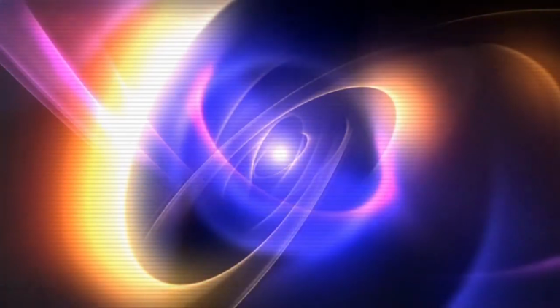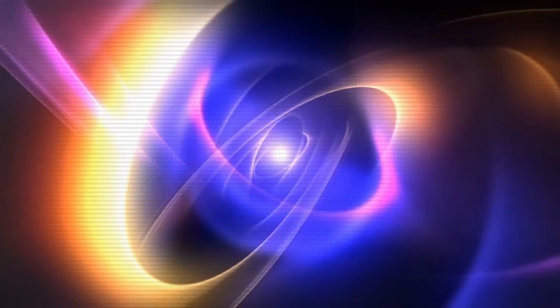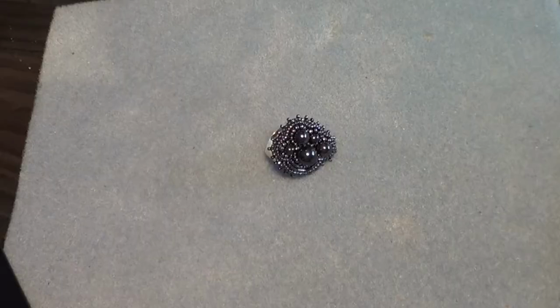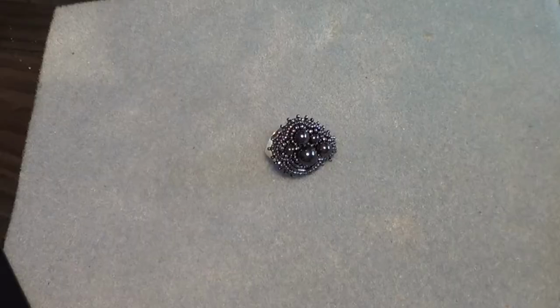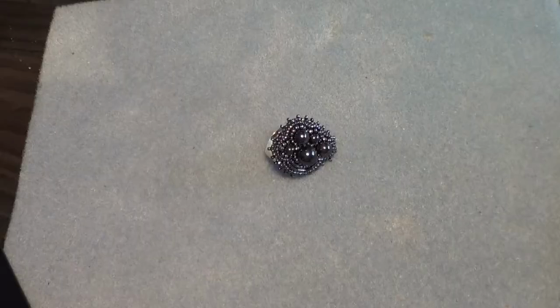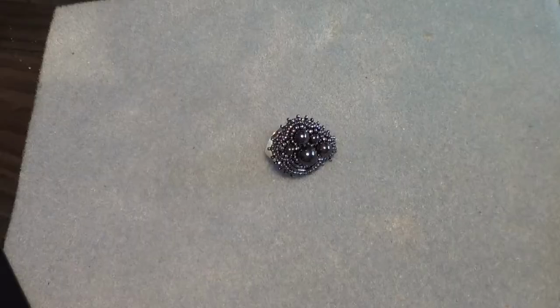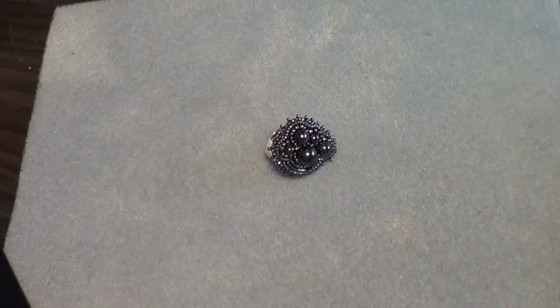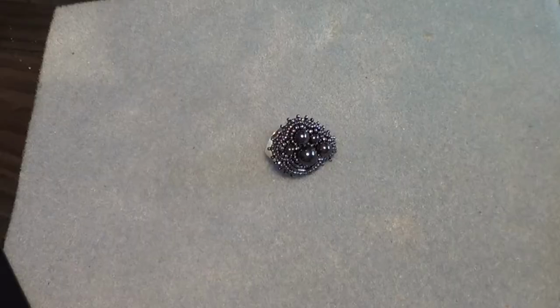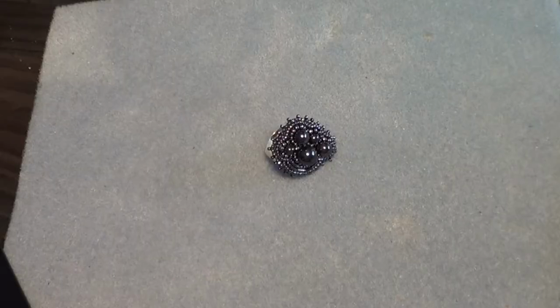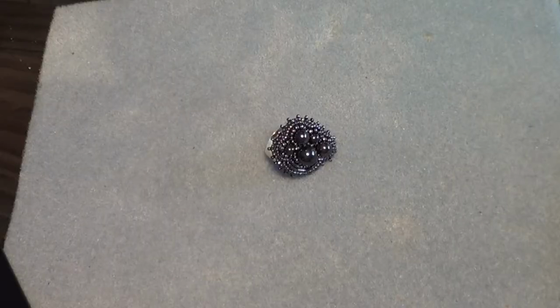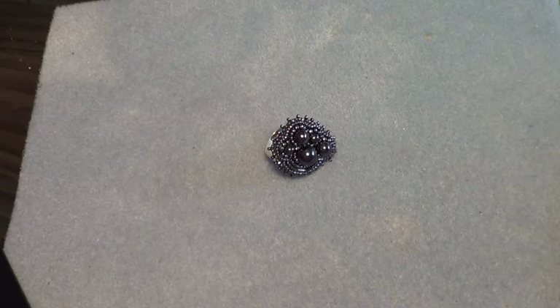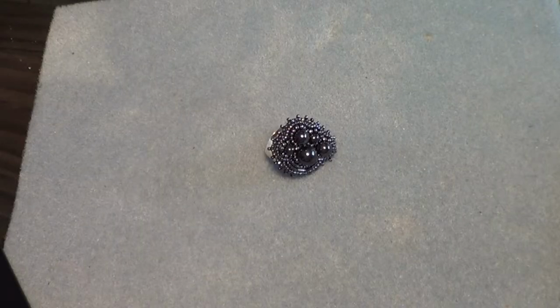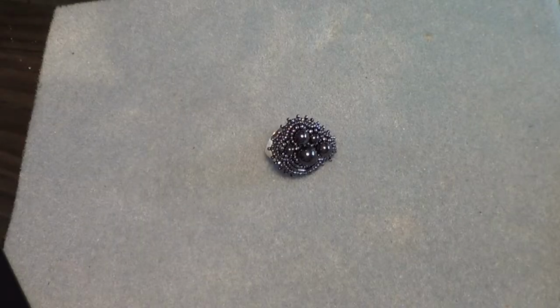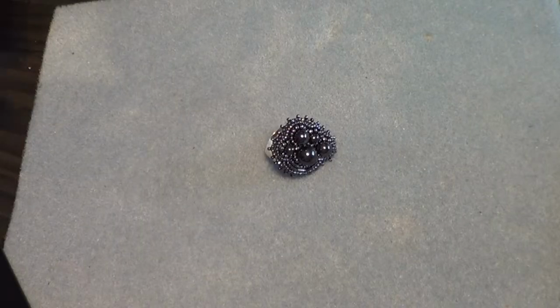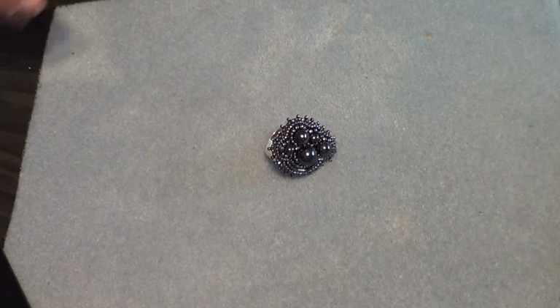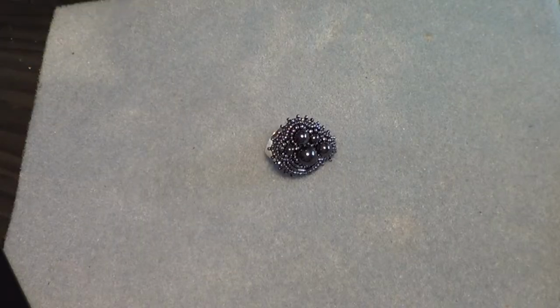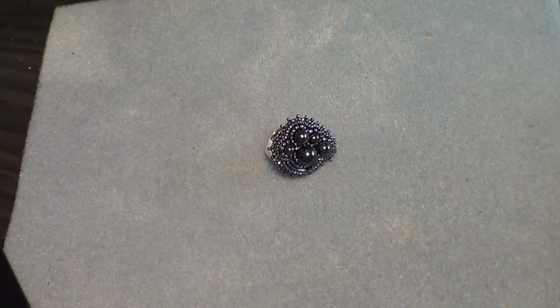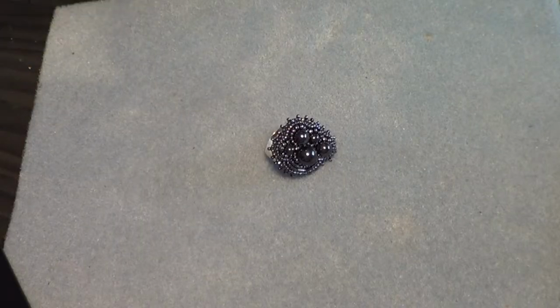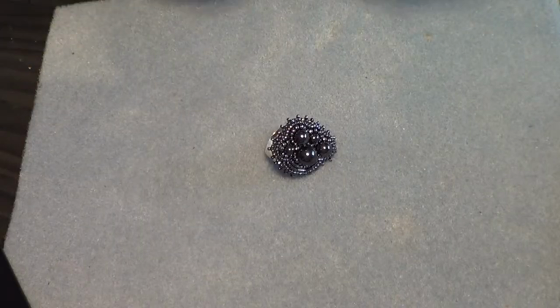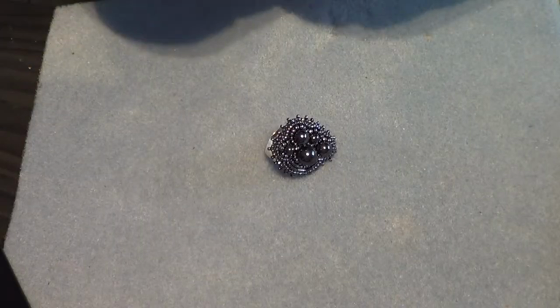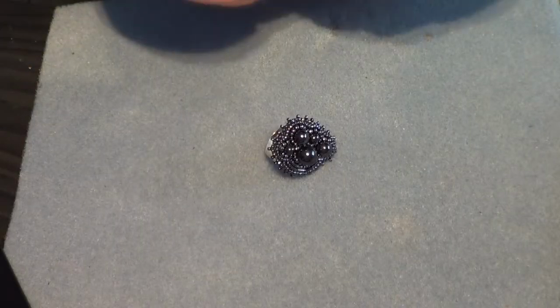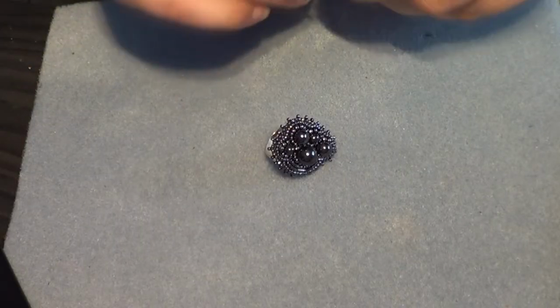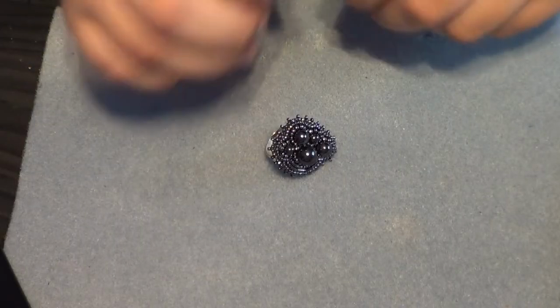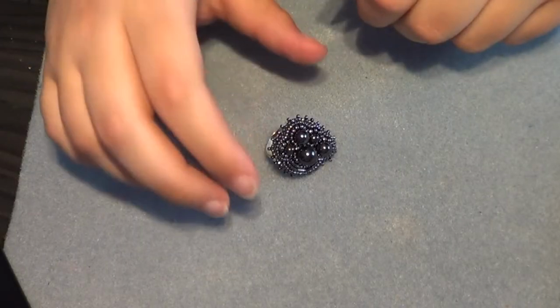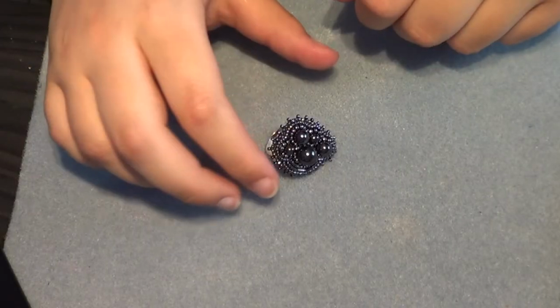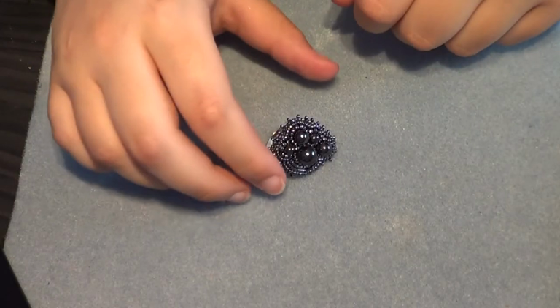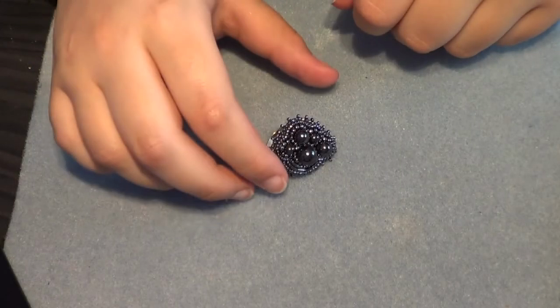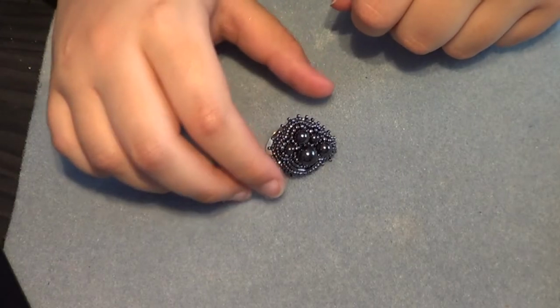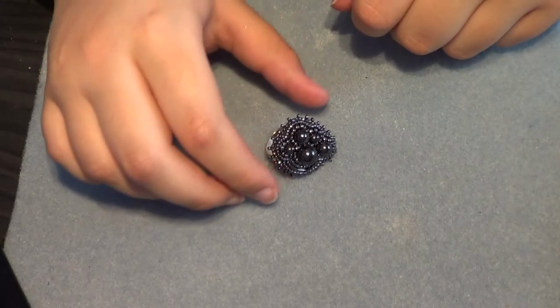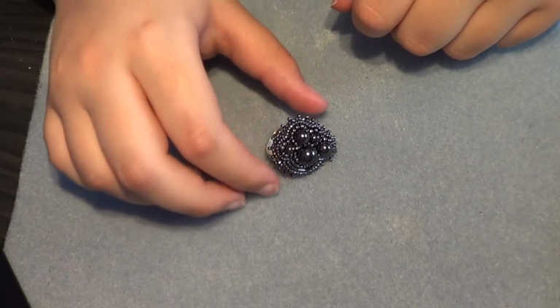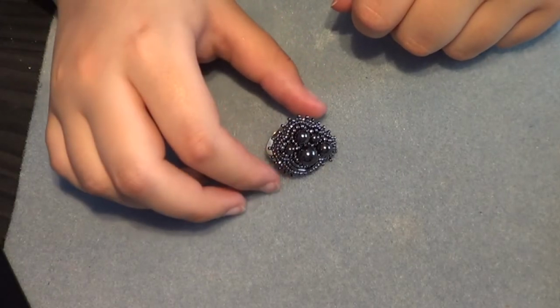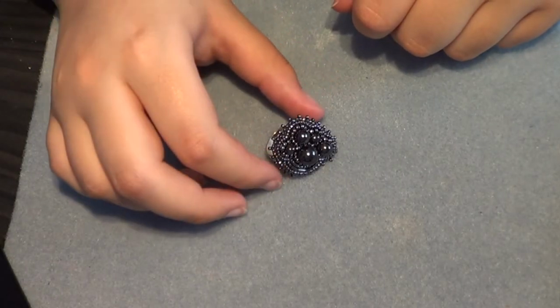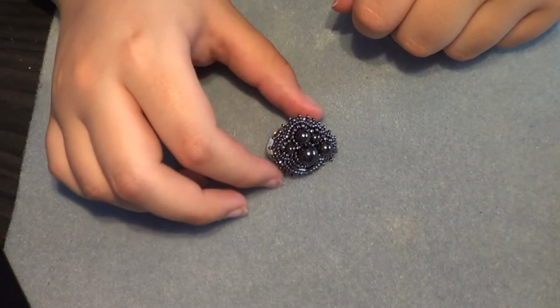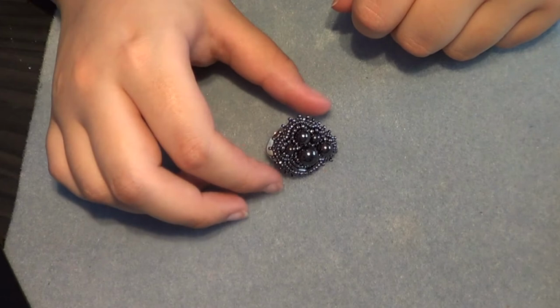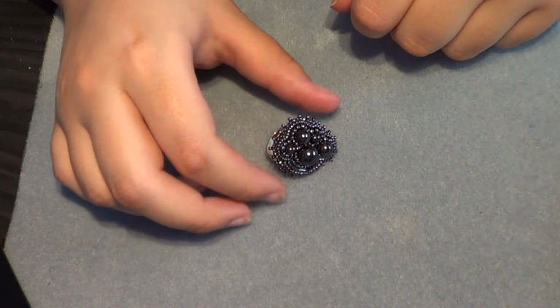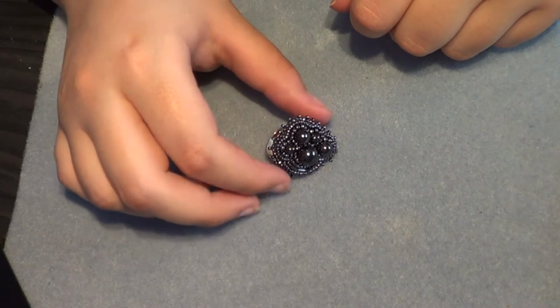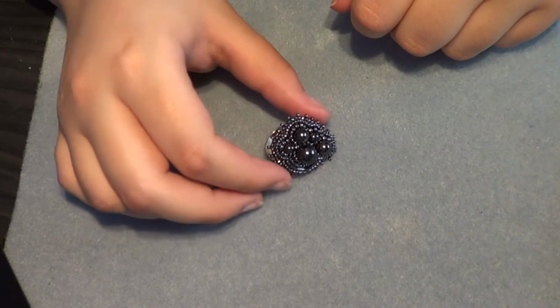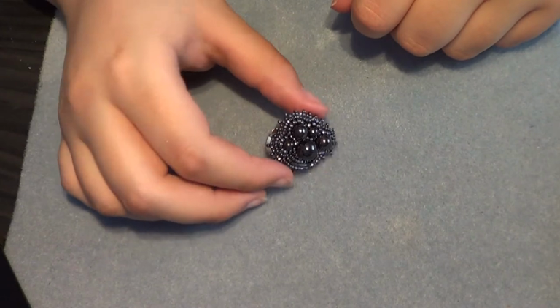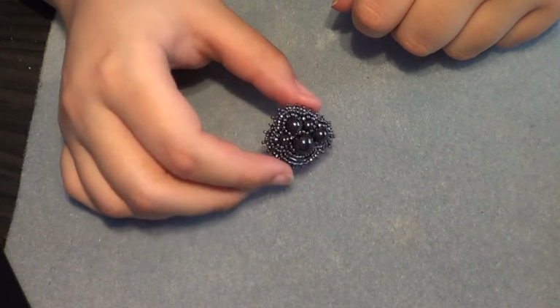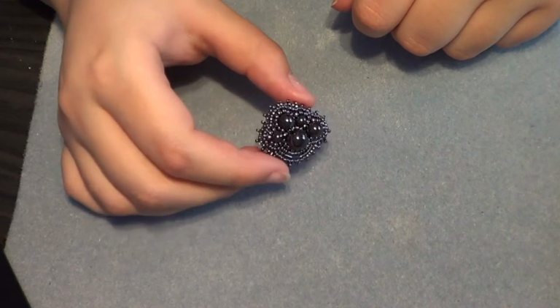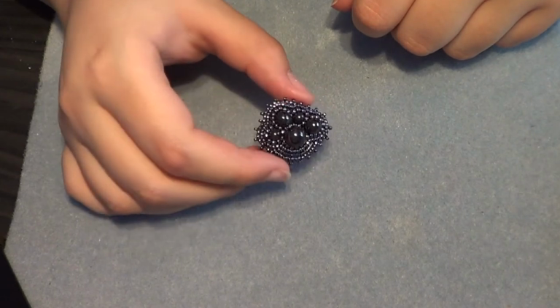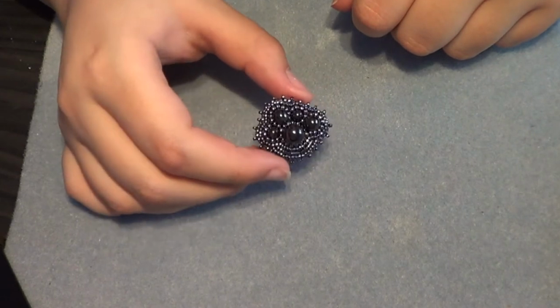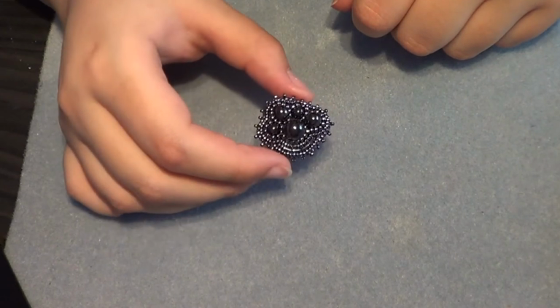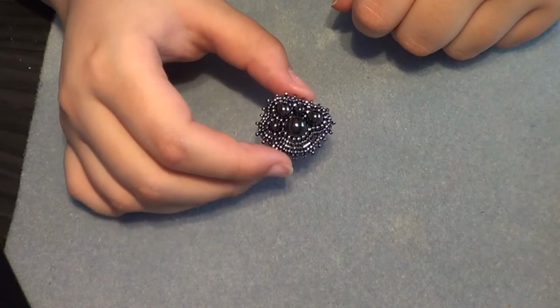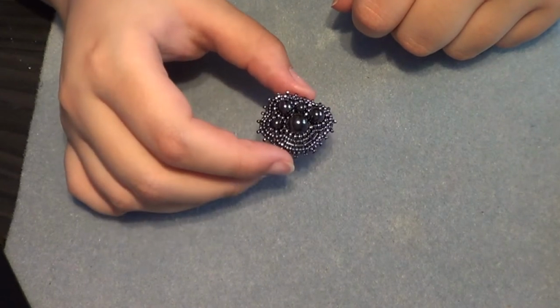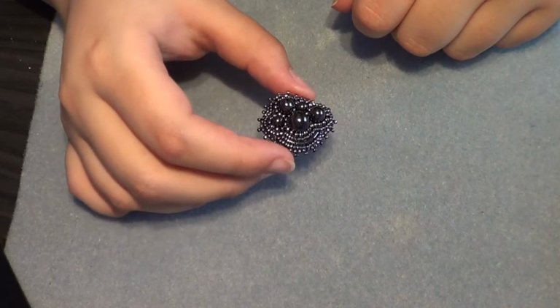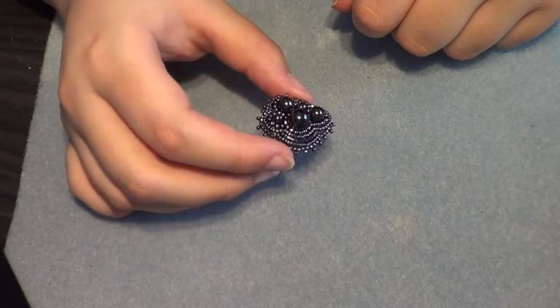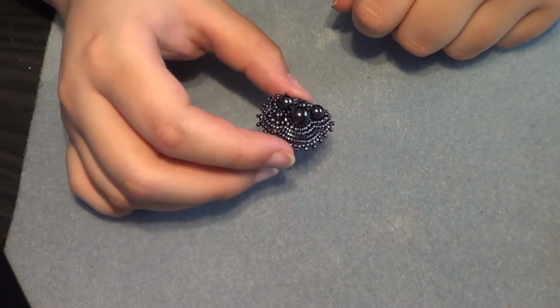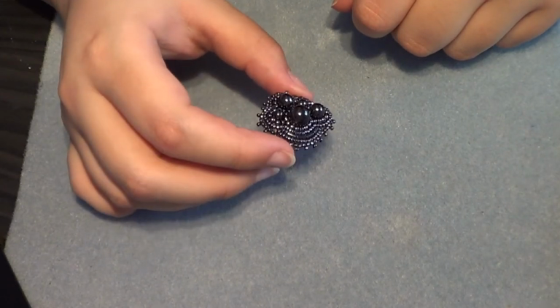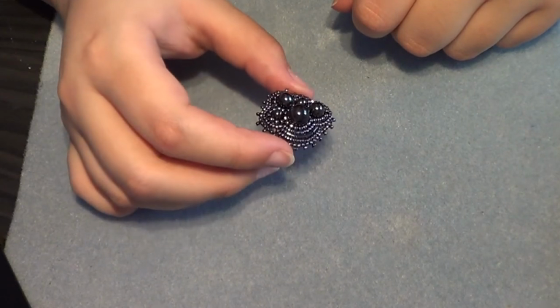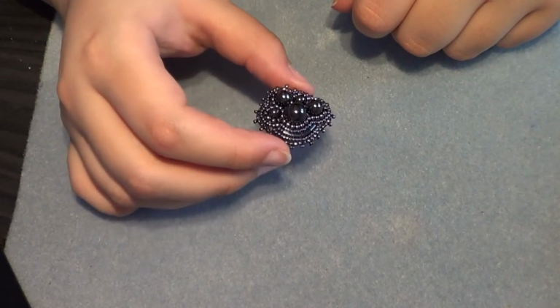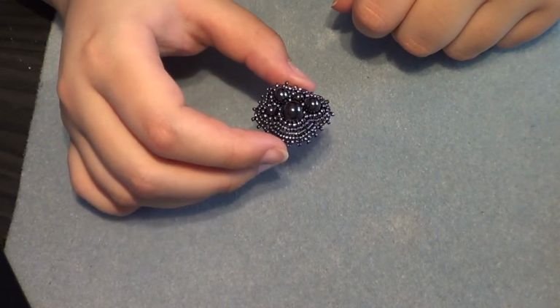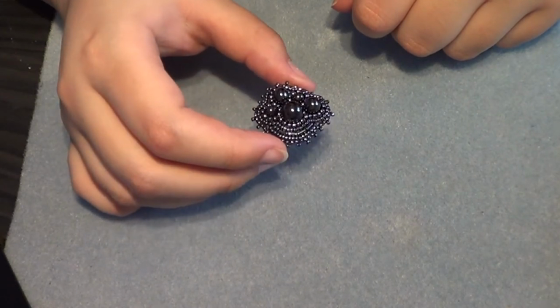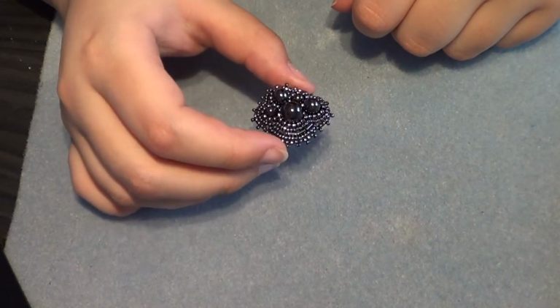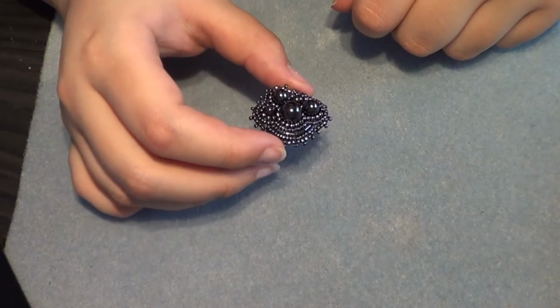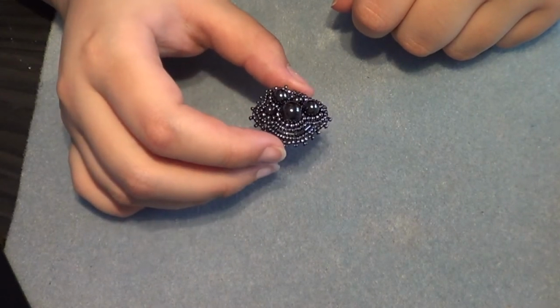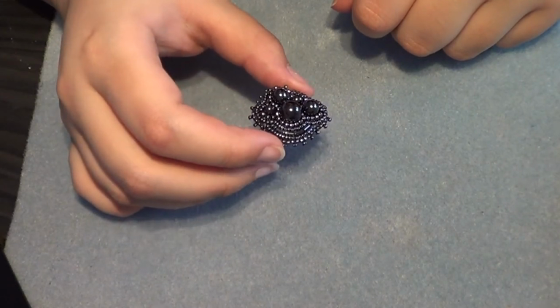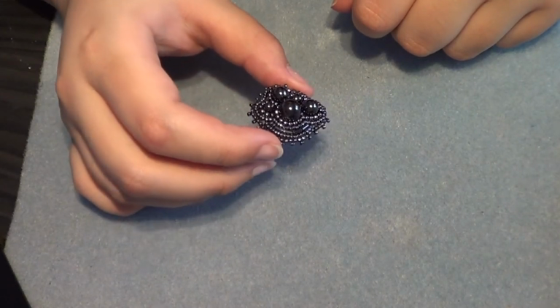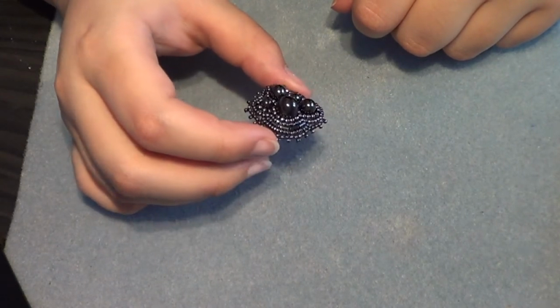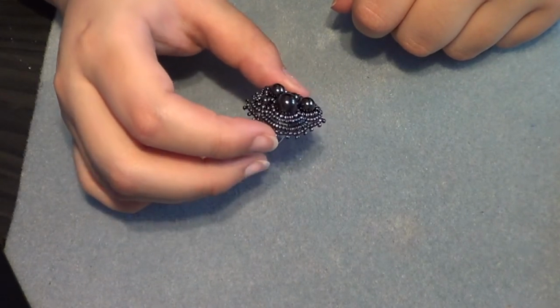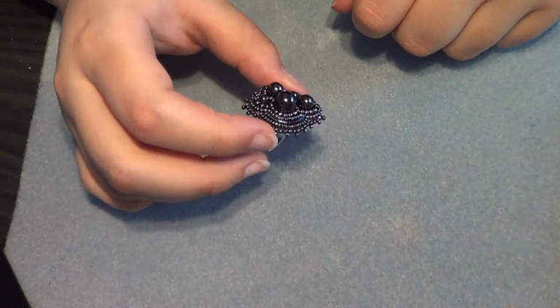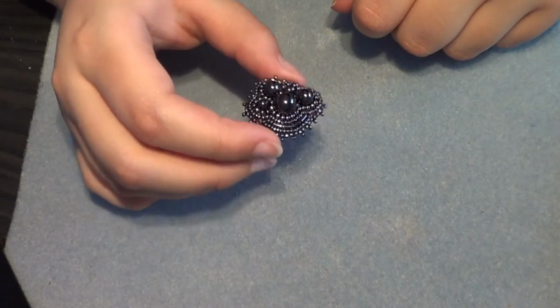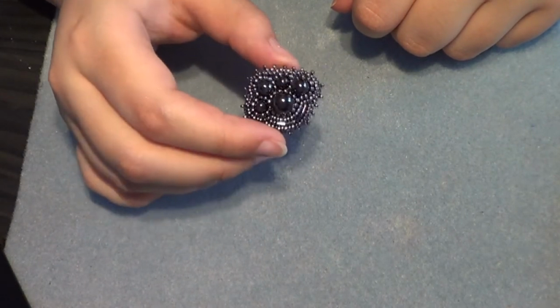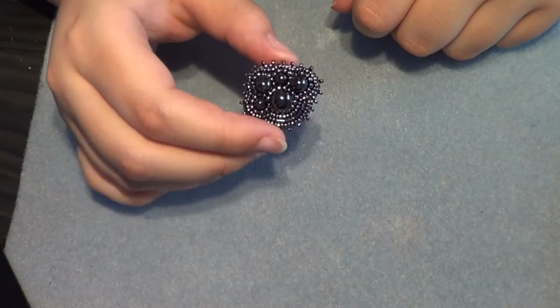Hello, today I'm gonna show you how to make this bead embroidered ring.